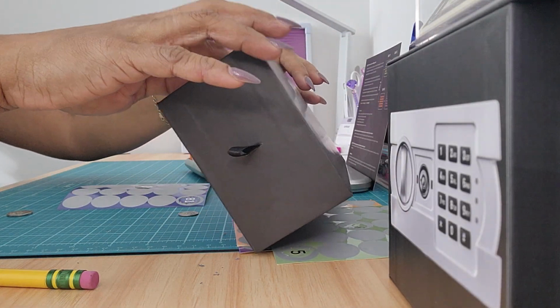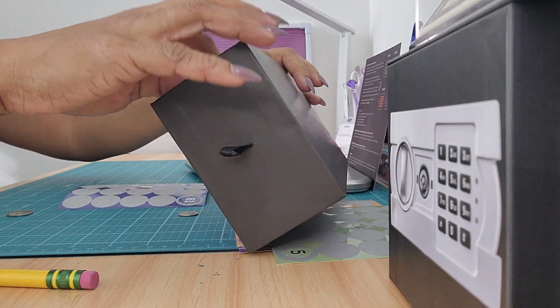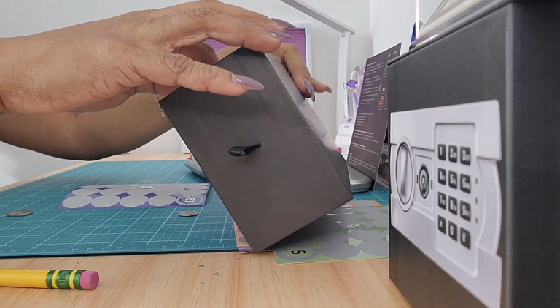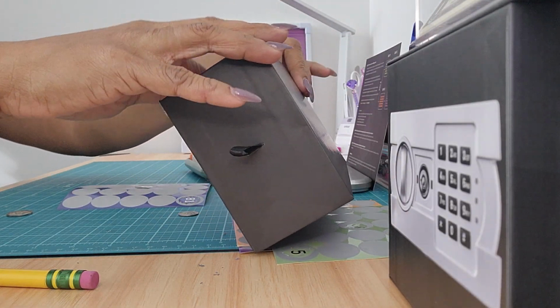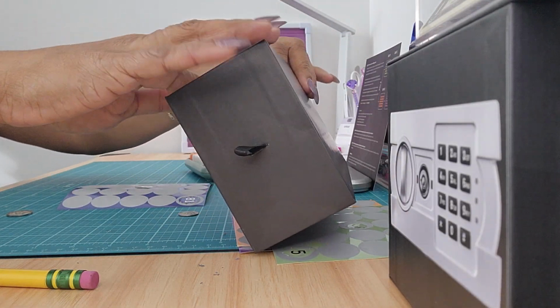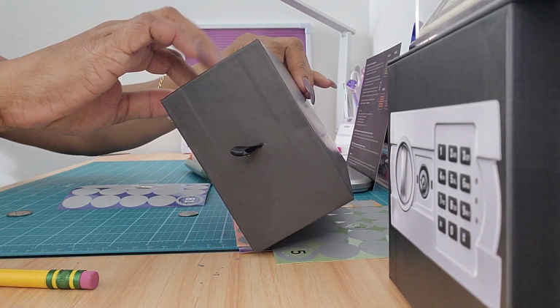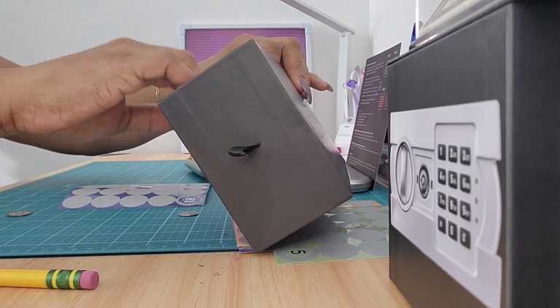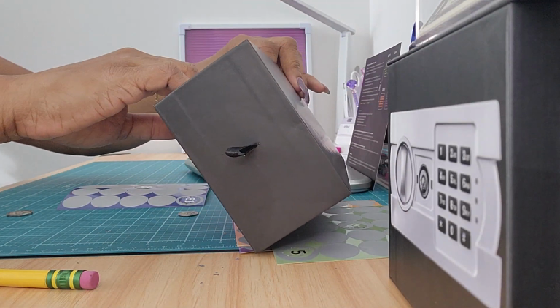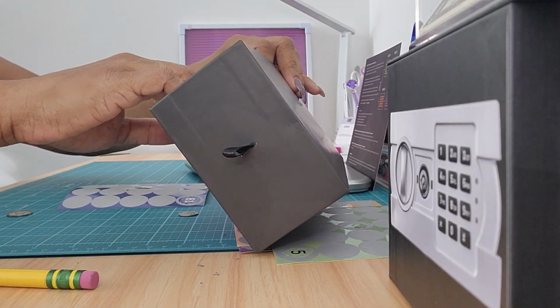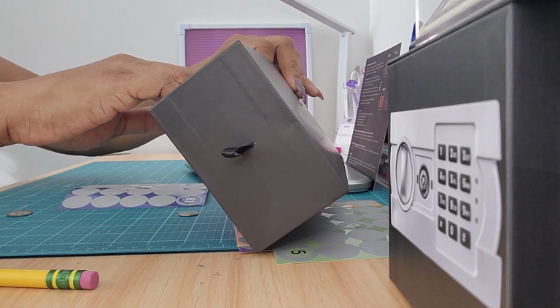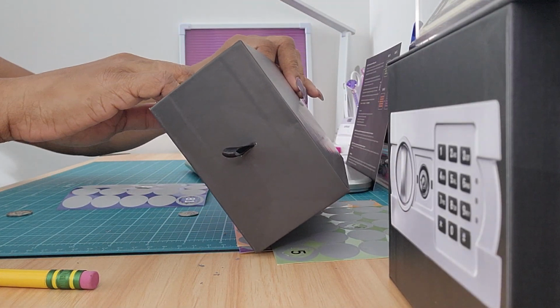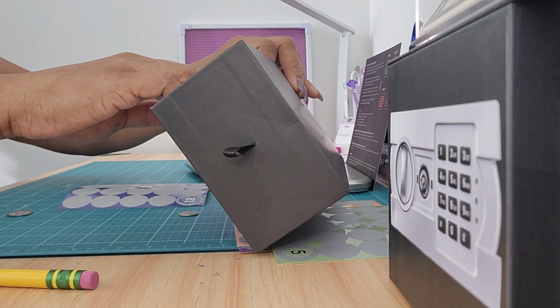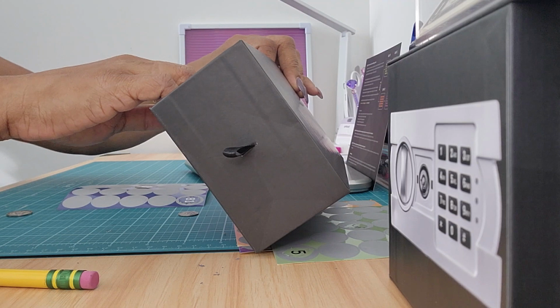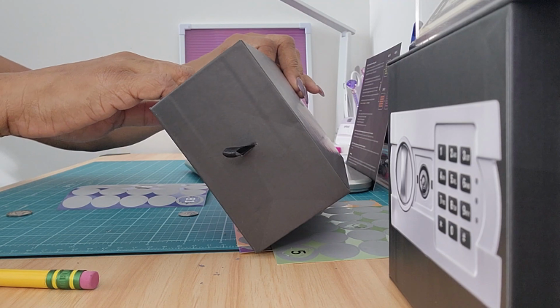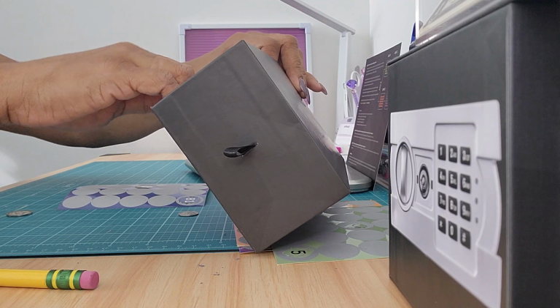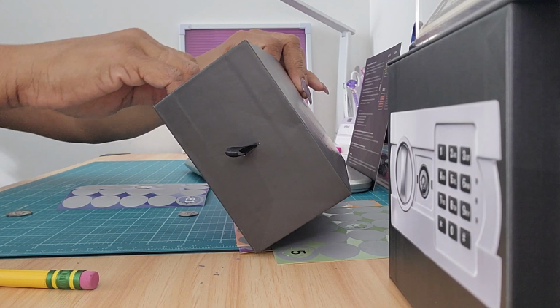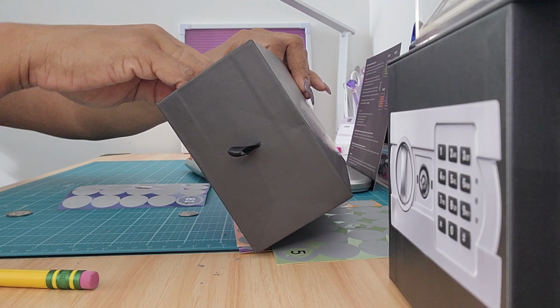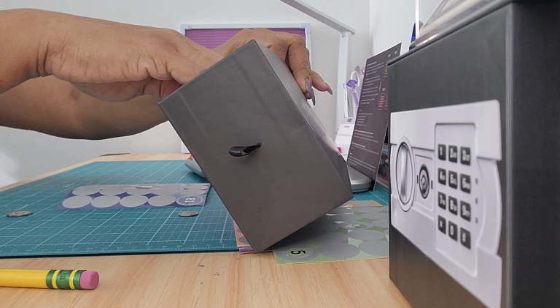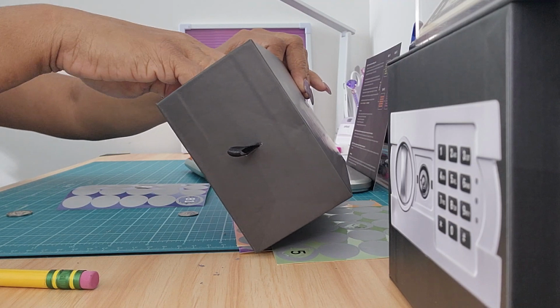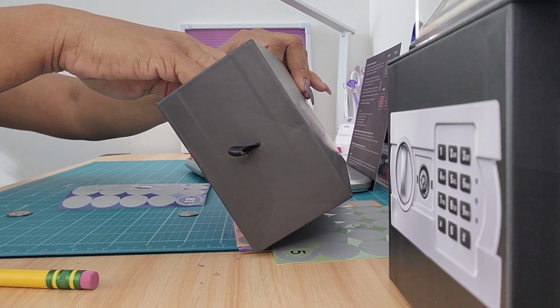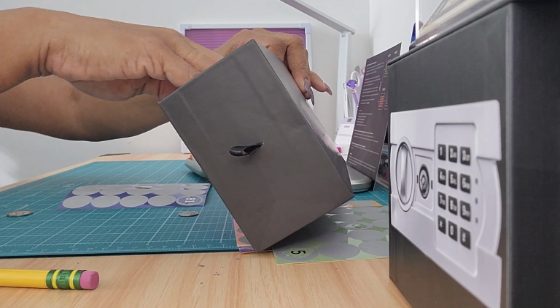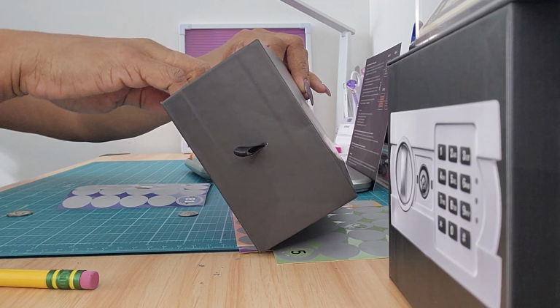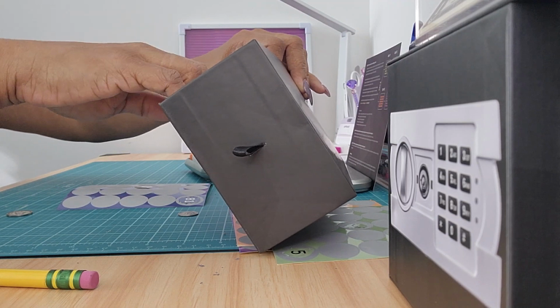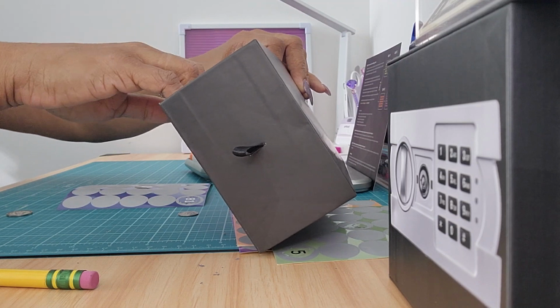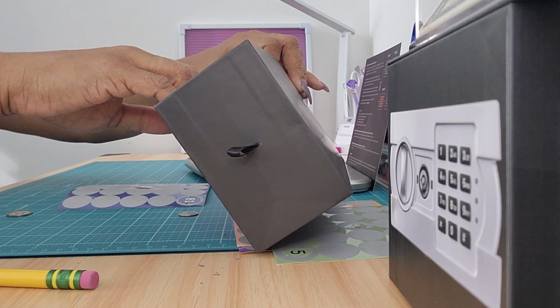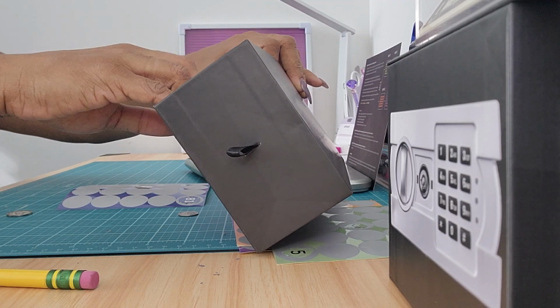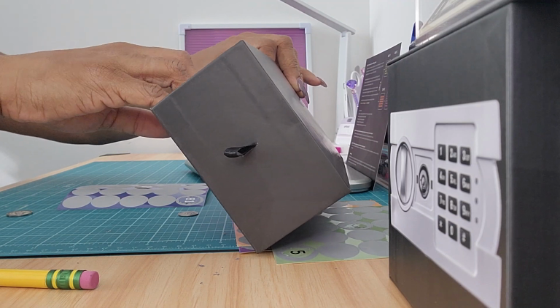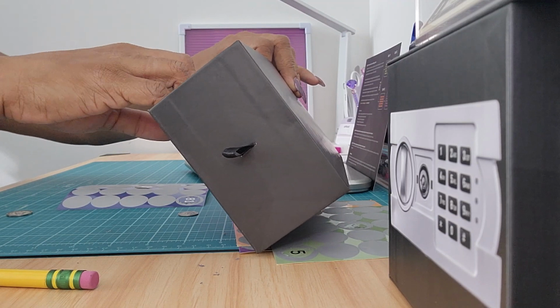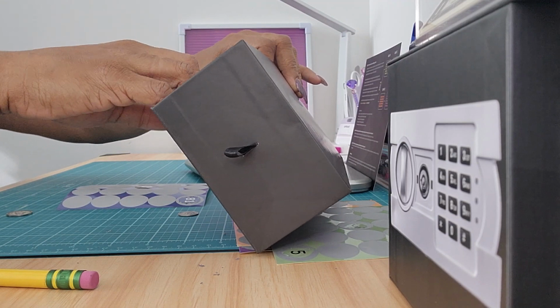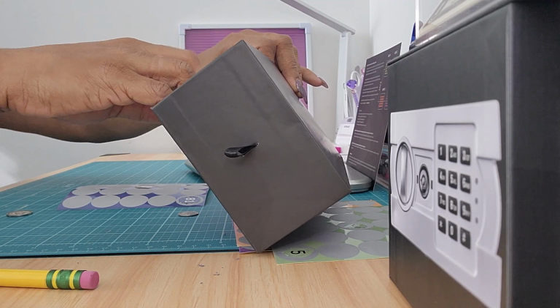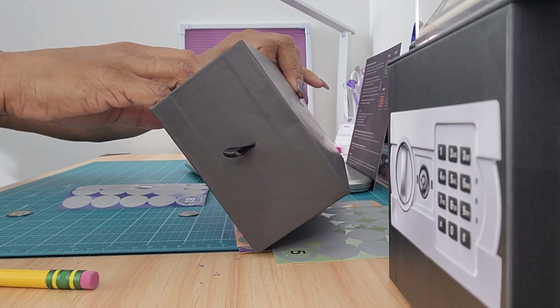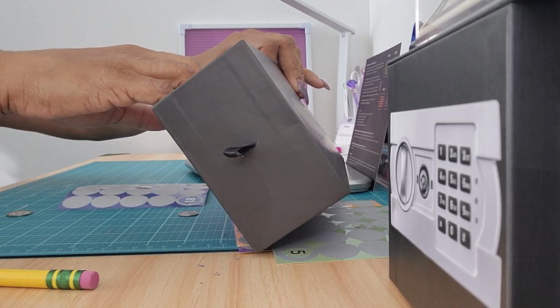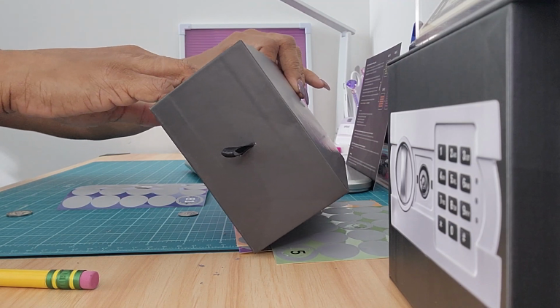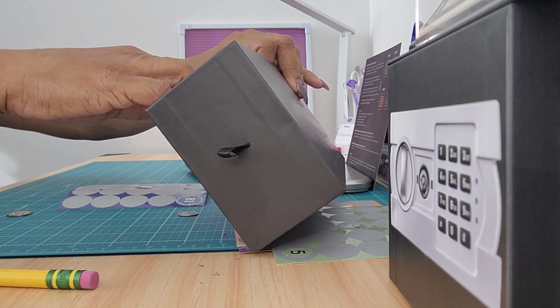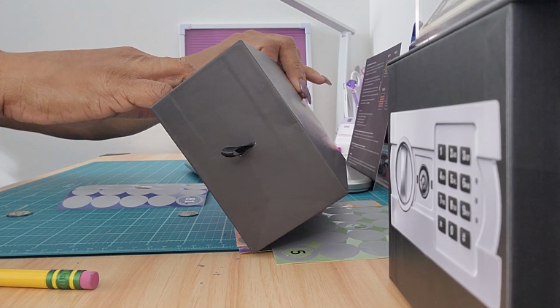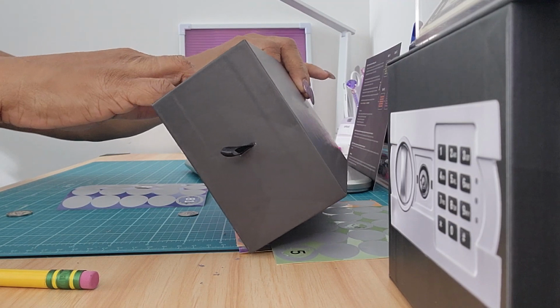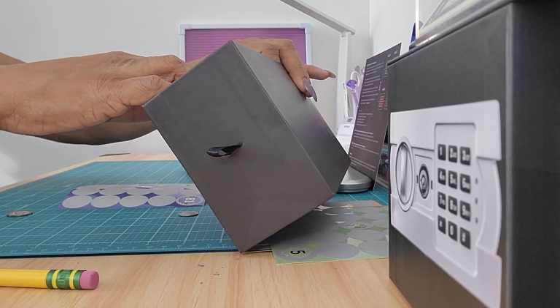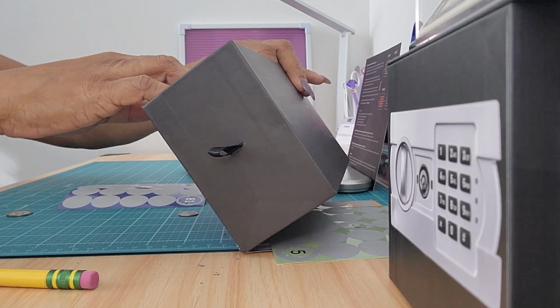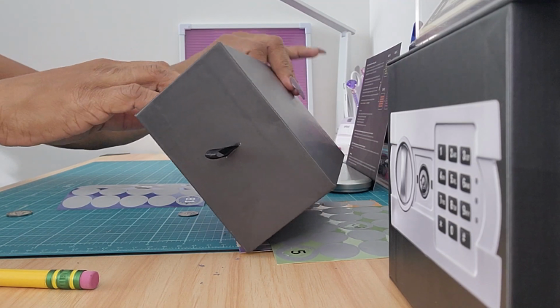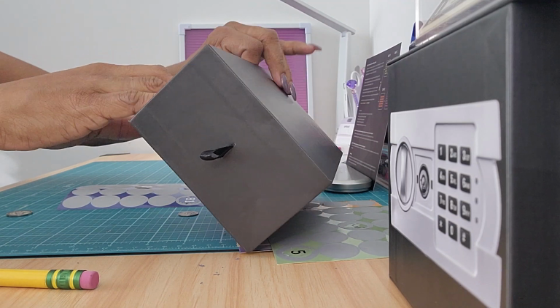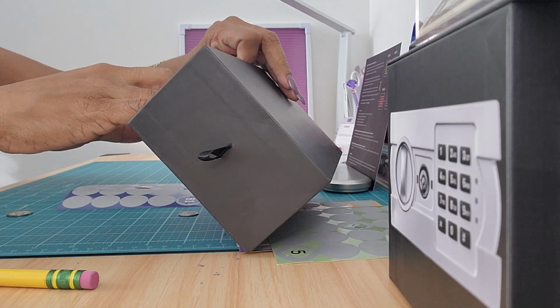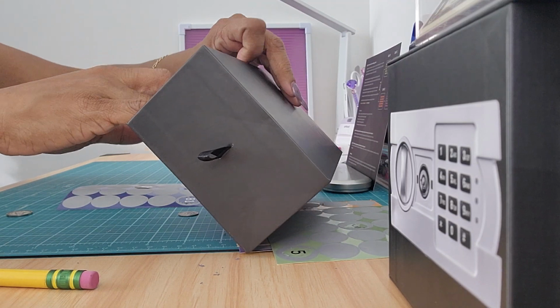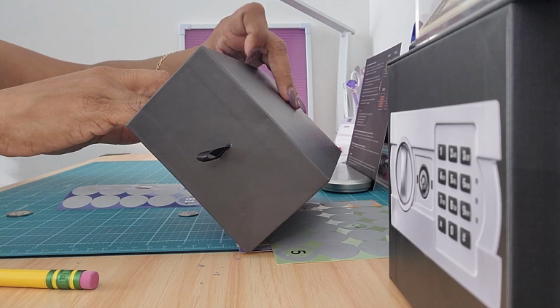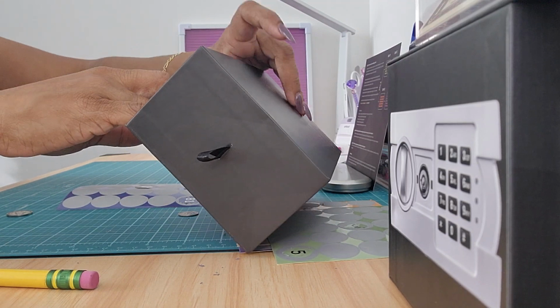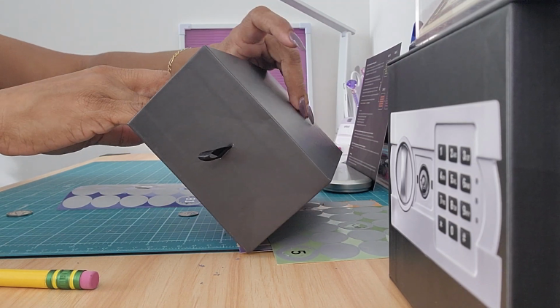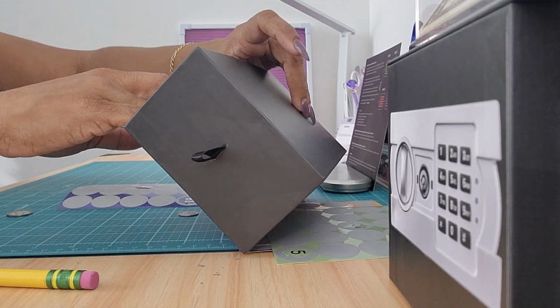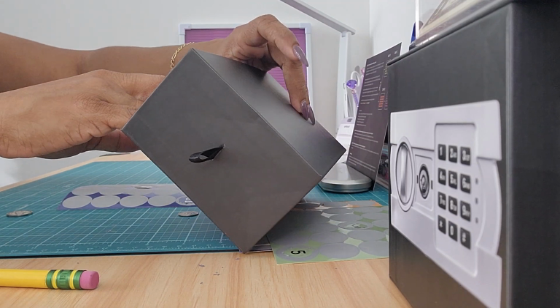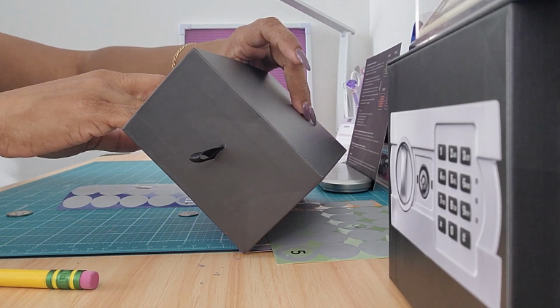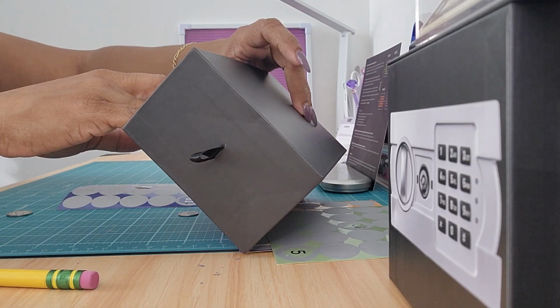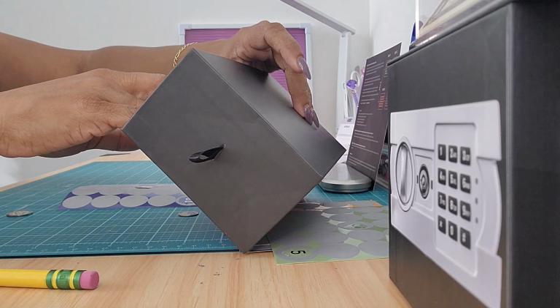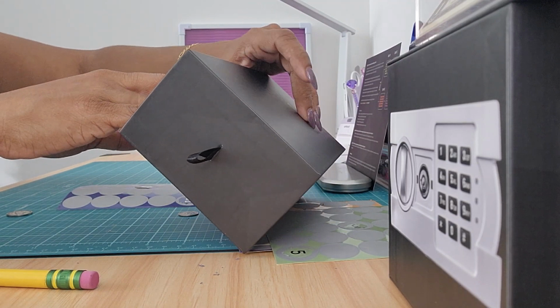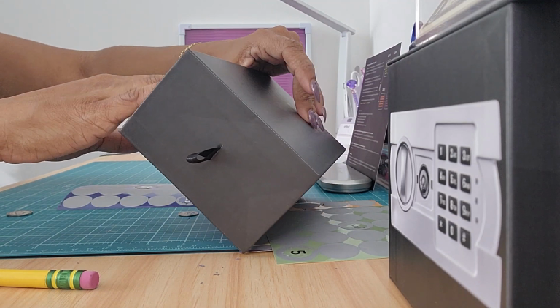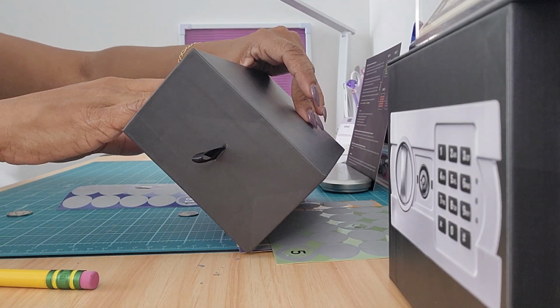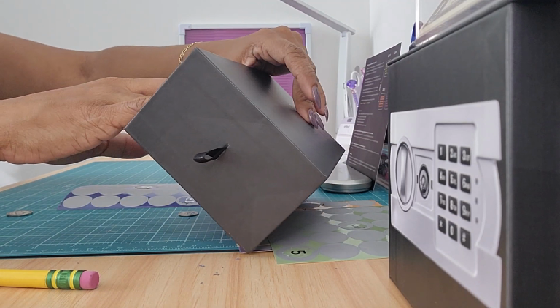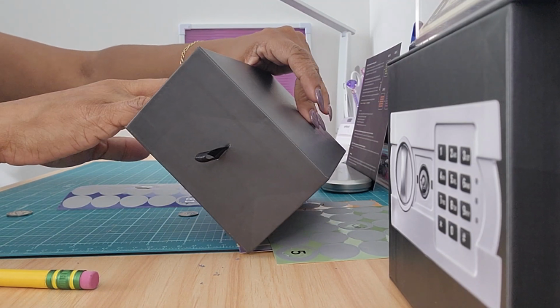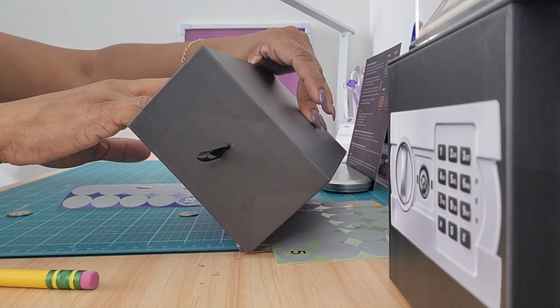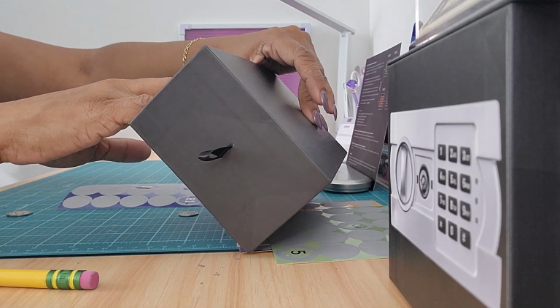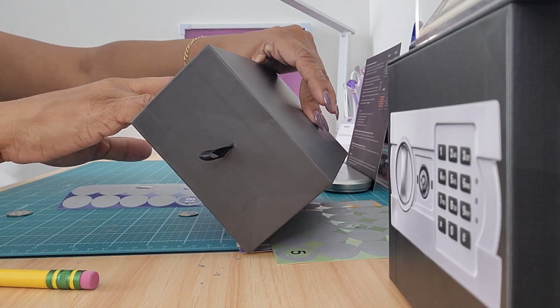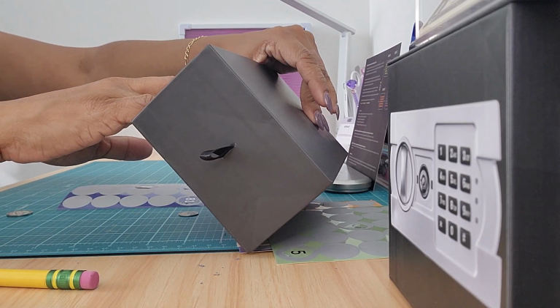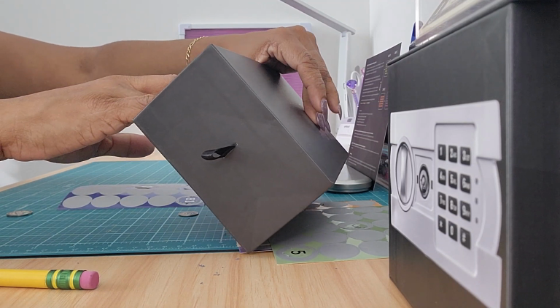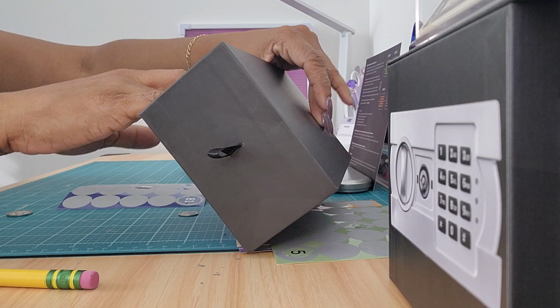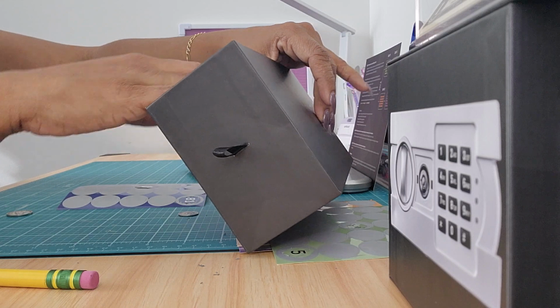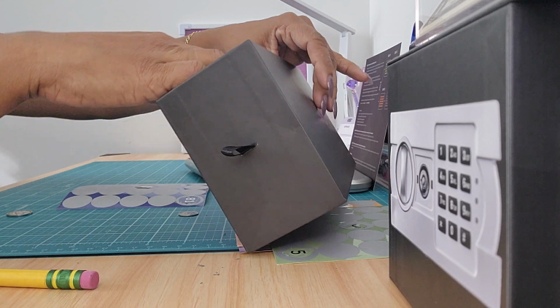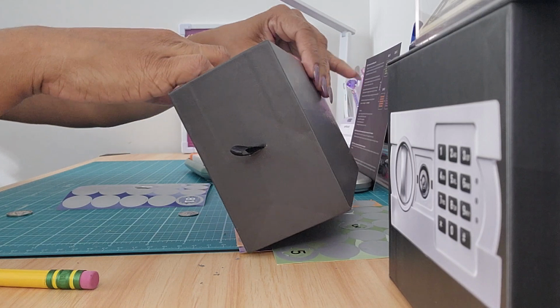I've just been pulling out any envelopes because it doesn't really matter. I think the denominations are like $1, $5, $10, $50, and $100.